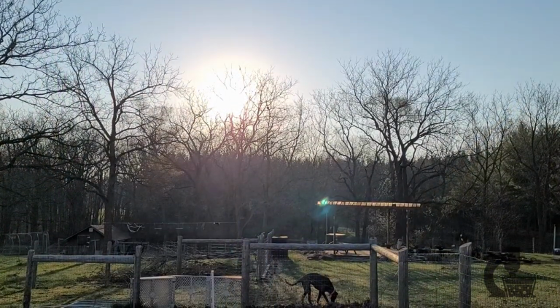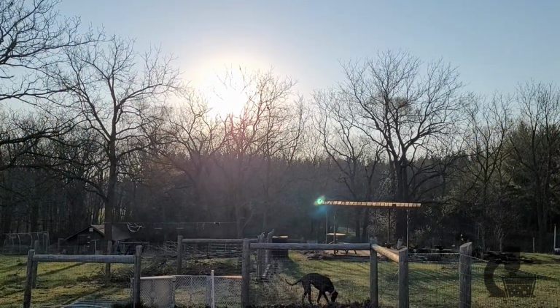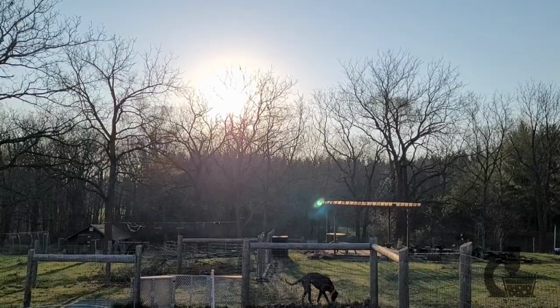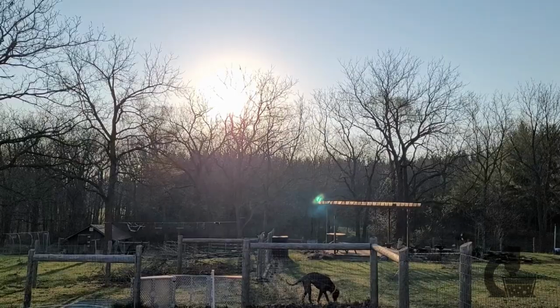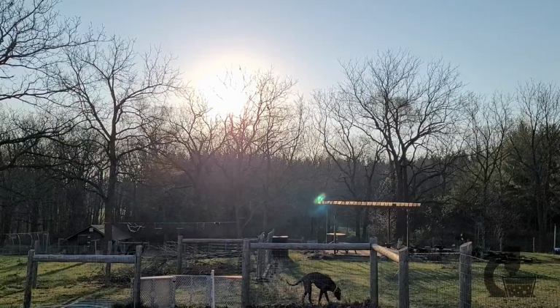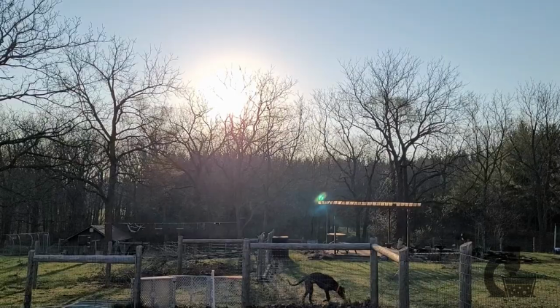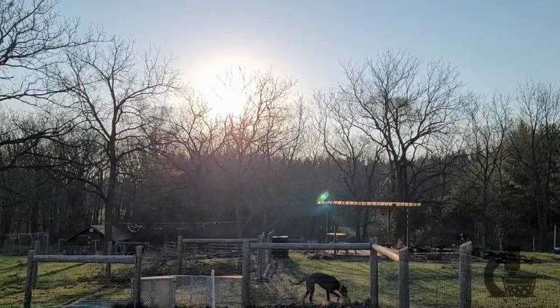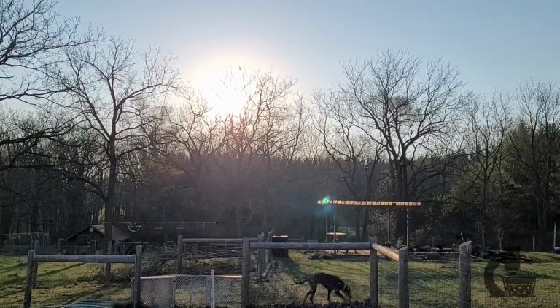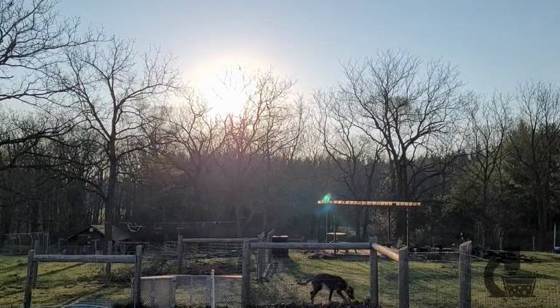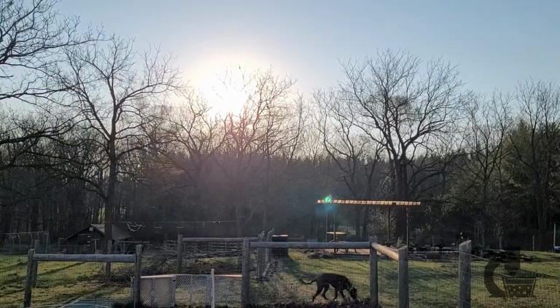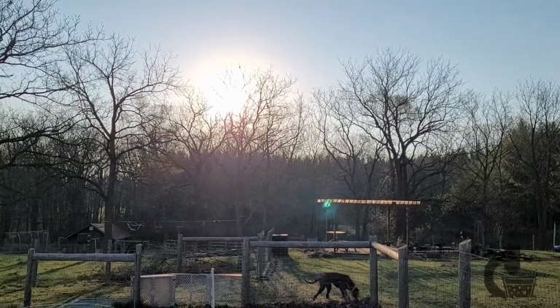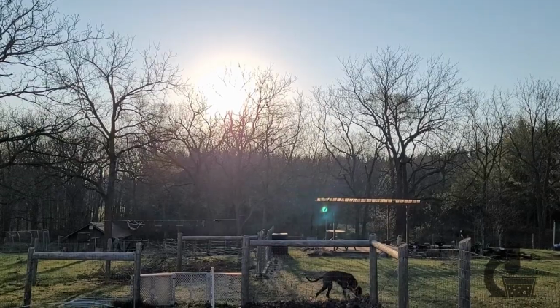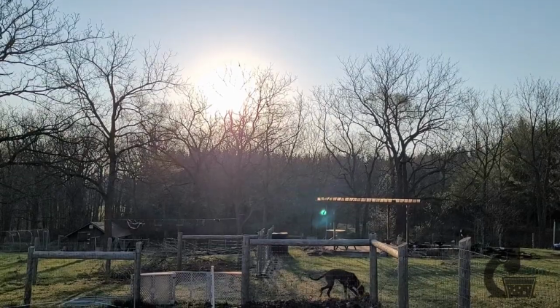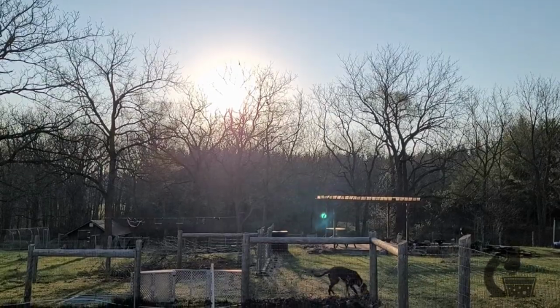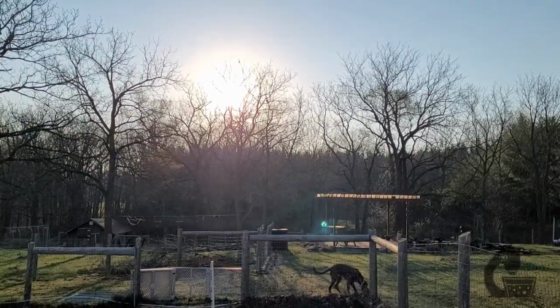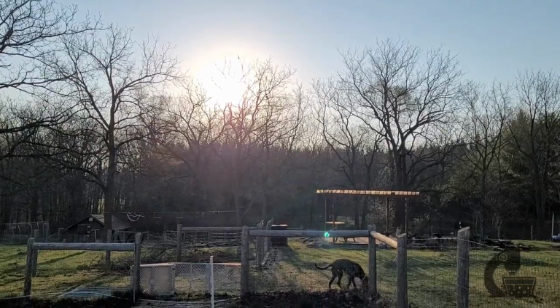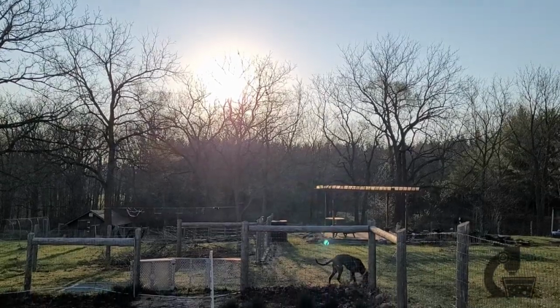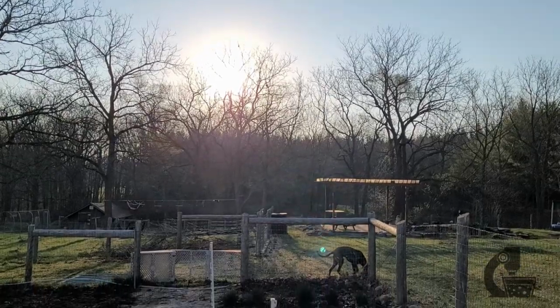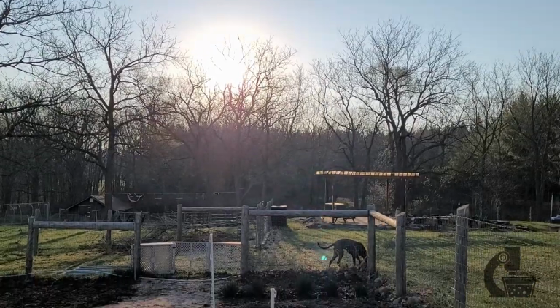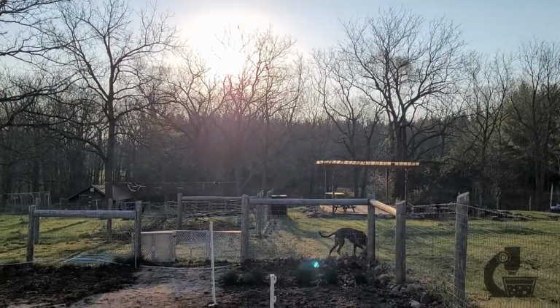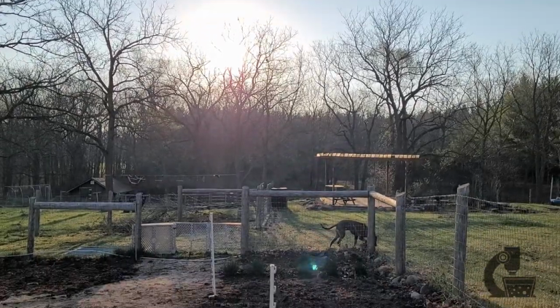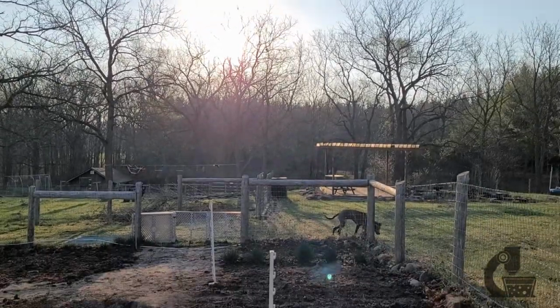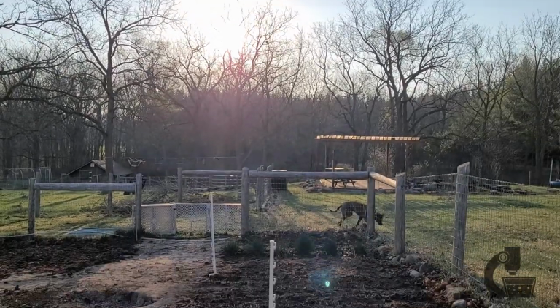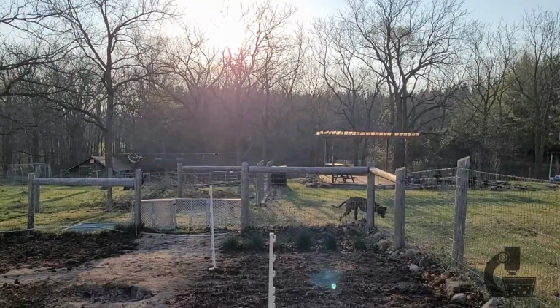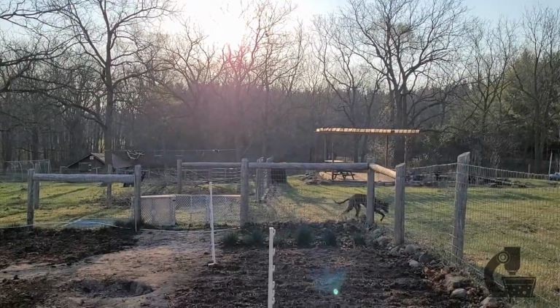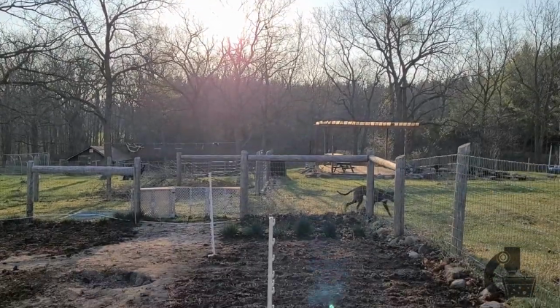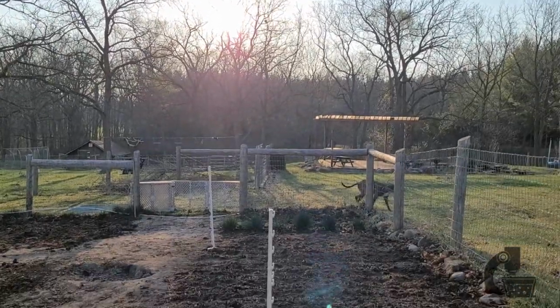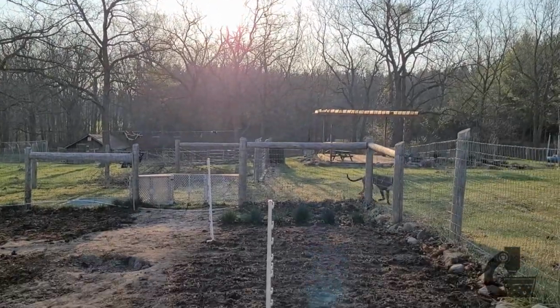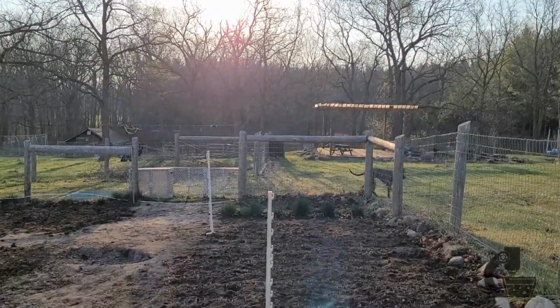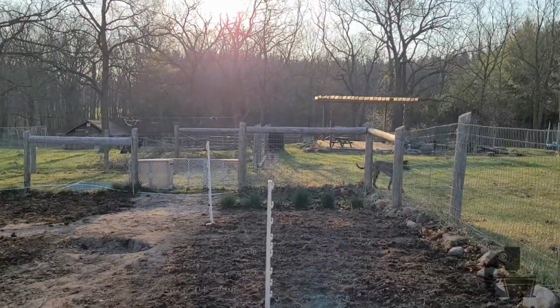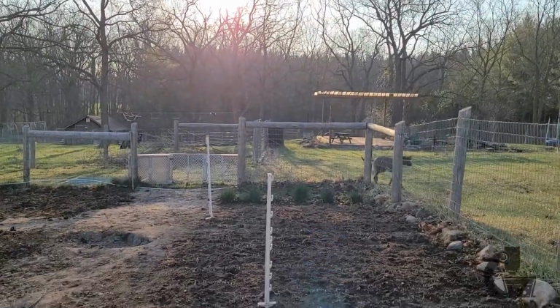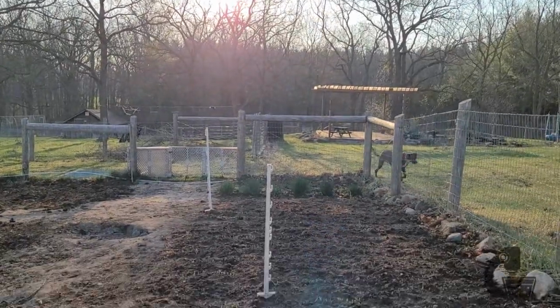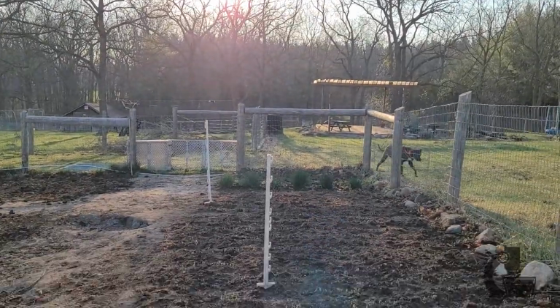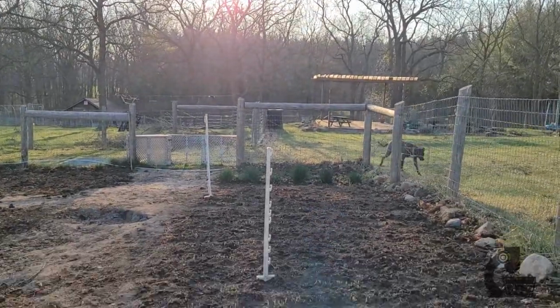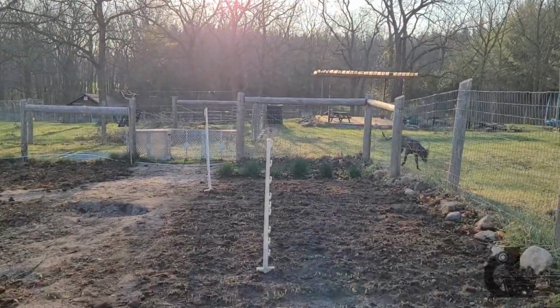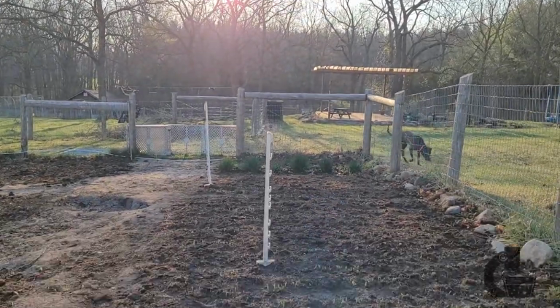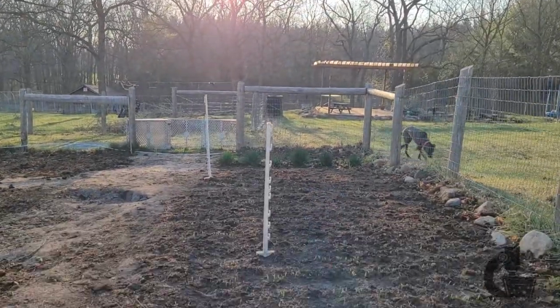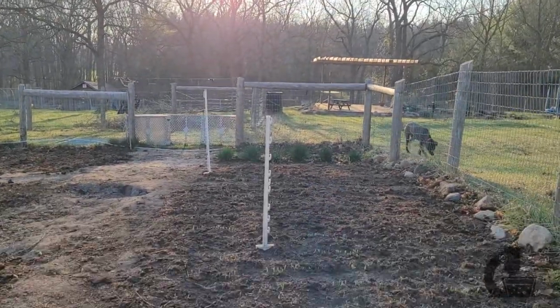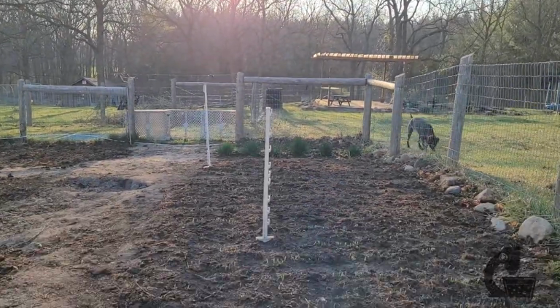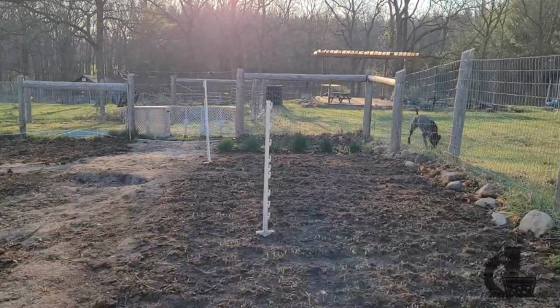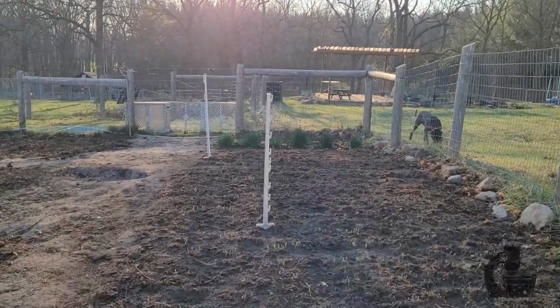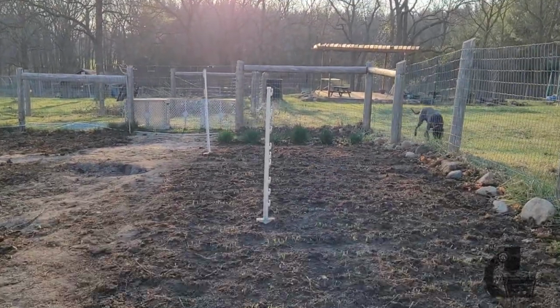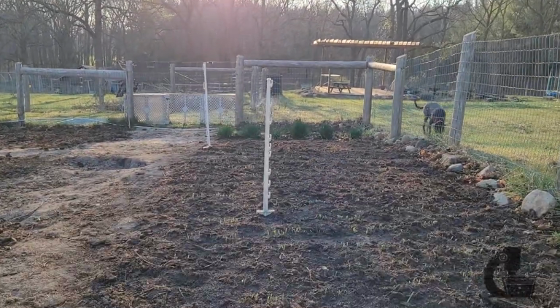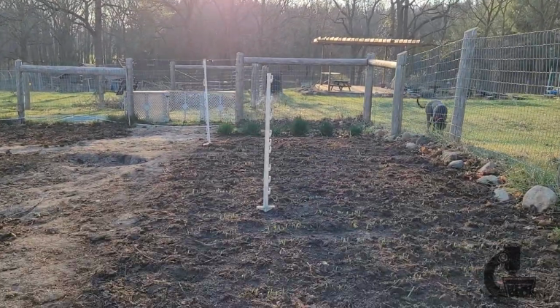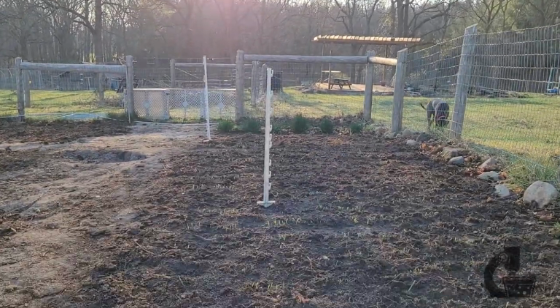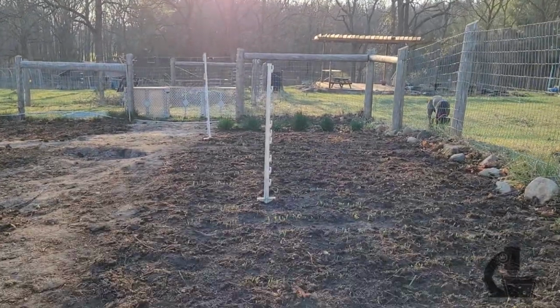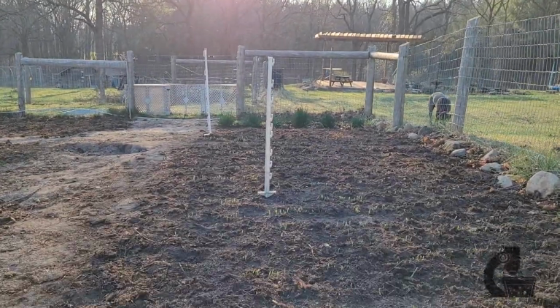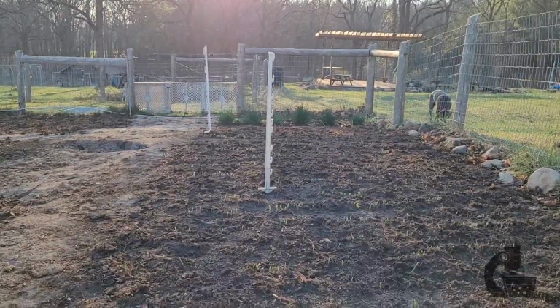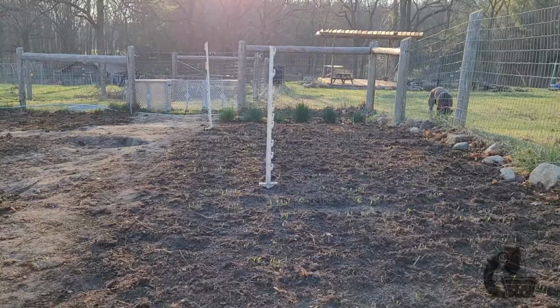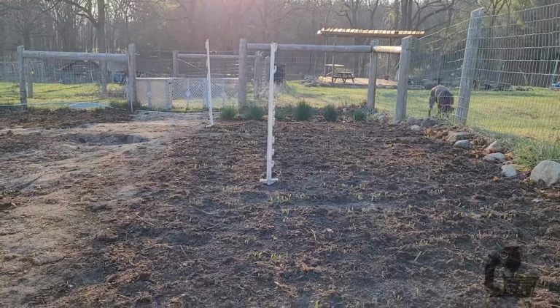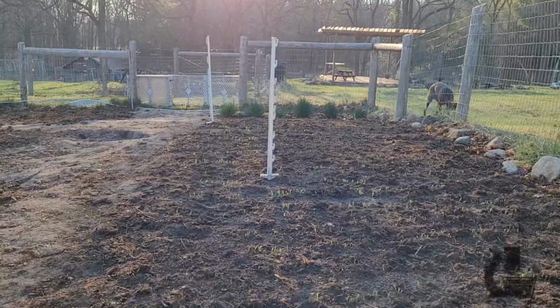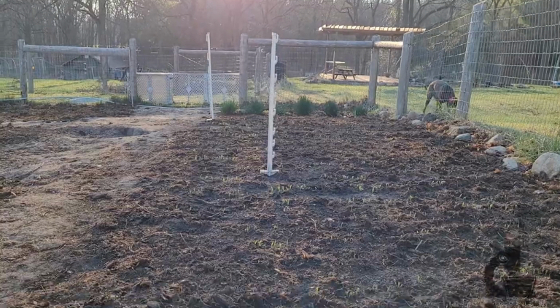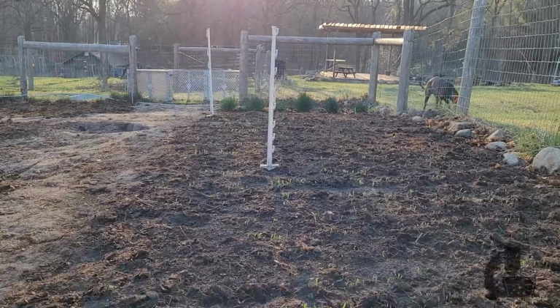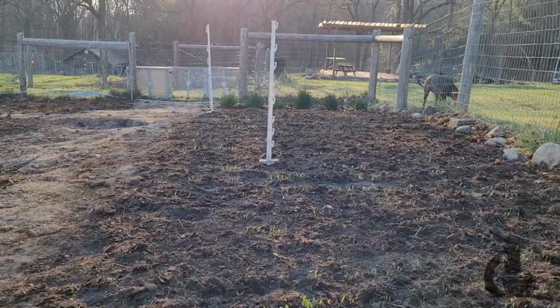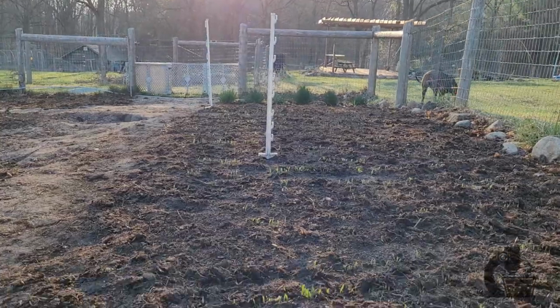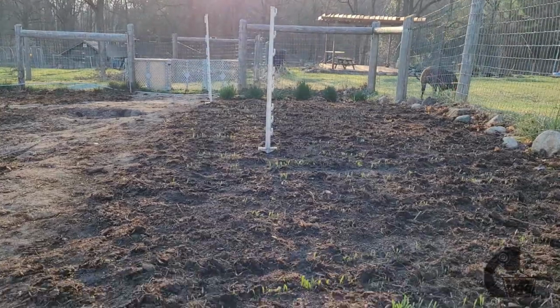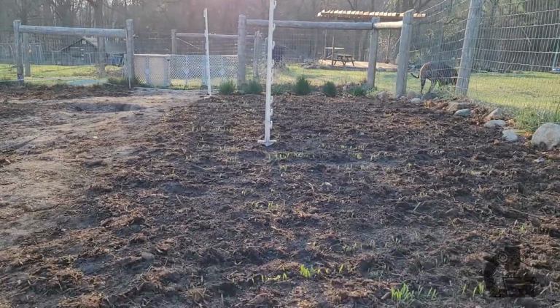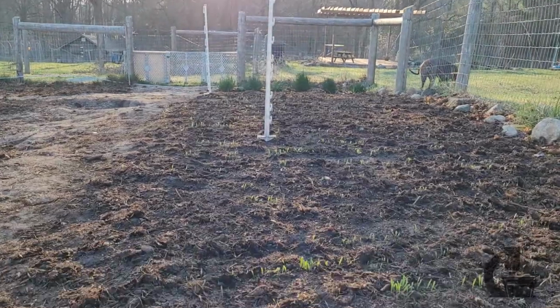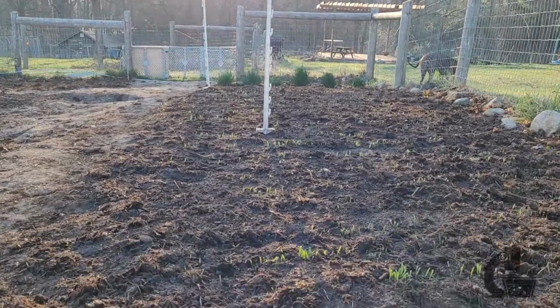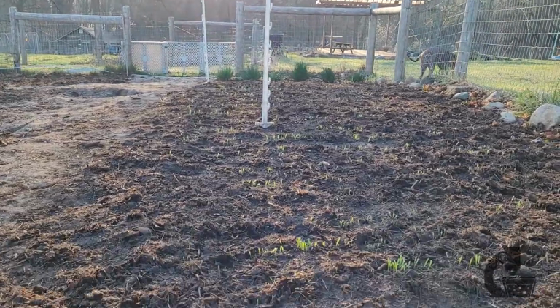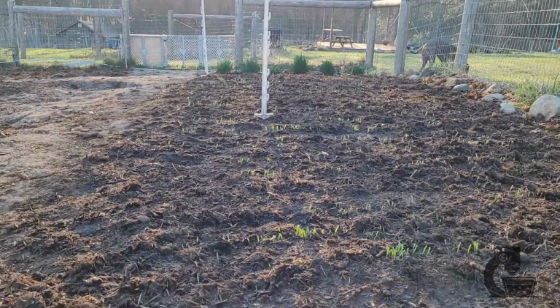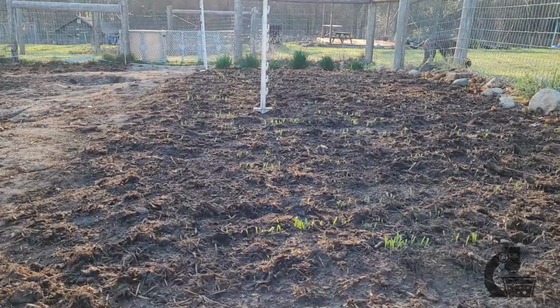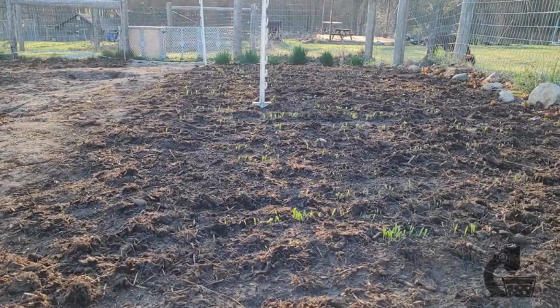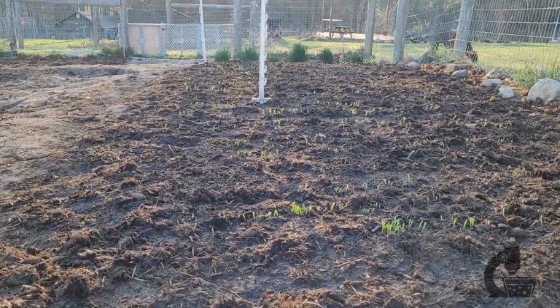So you can see here that I have had most of the barley germinate at this point and come above ground. Hopefully within the next day or two, the last of it will appear.